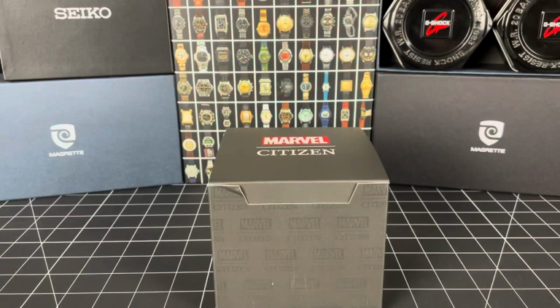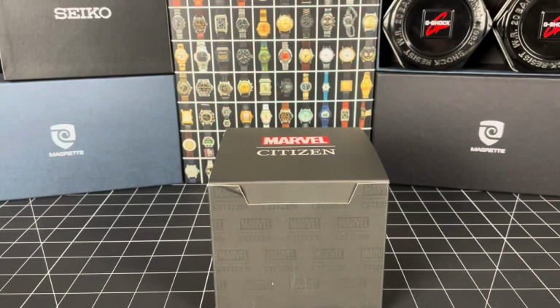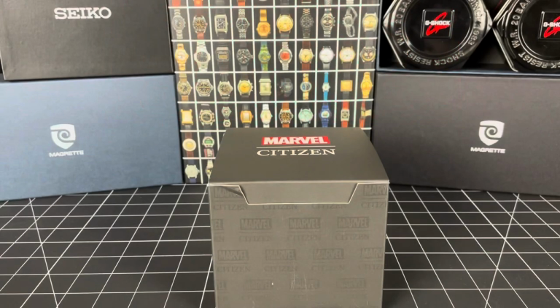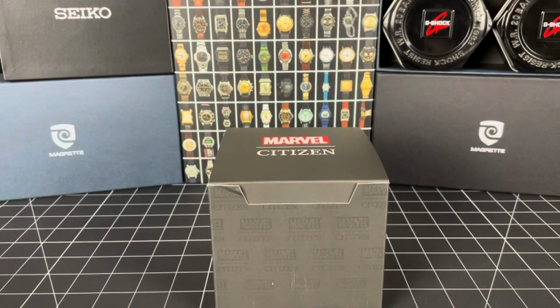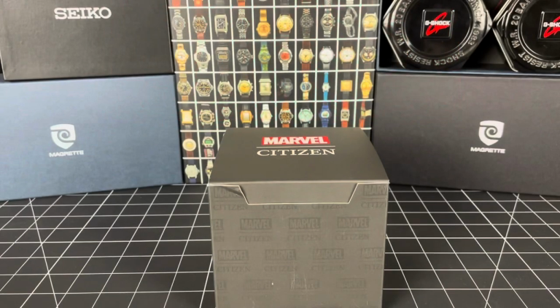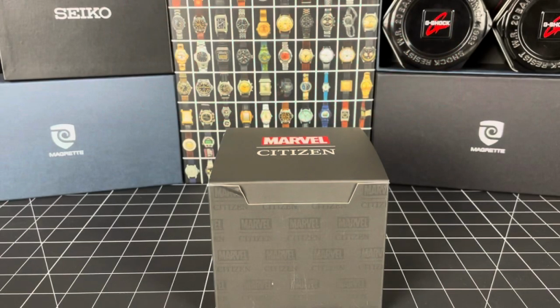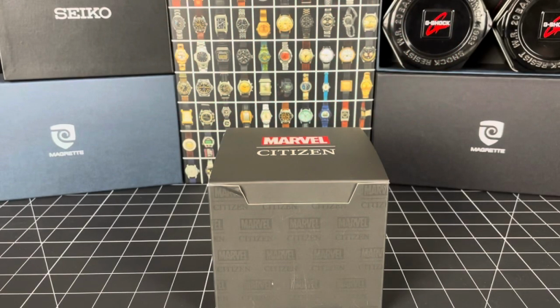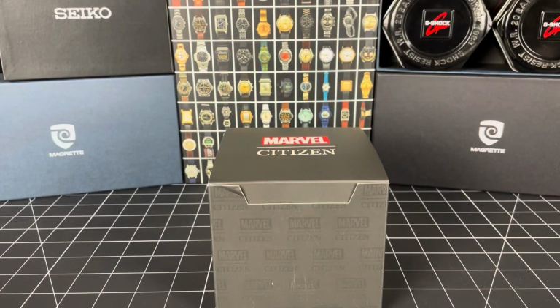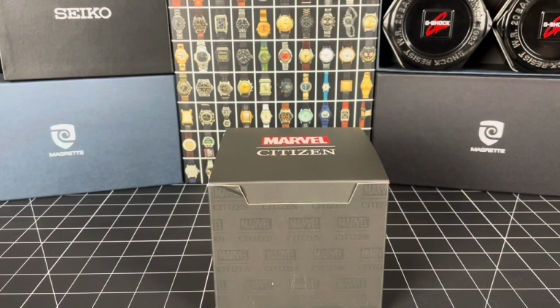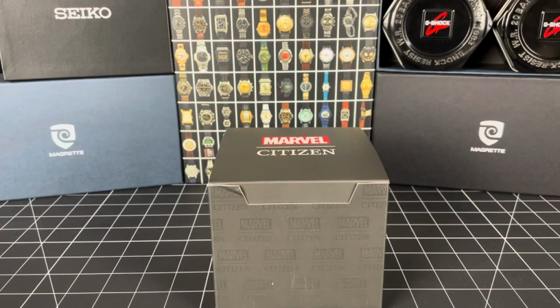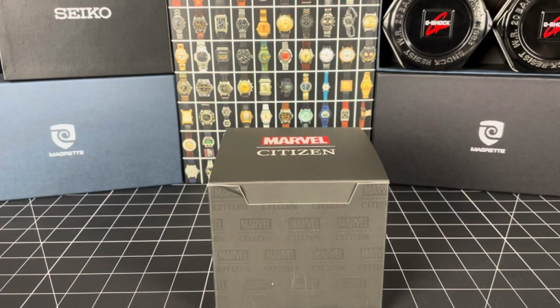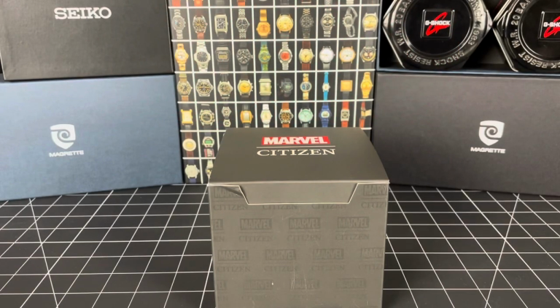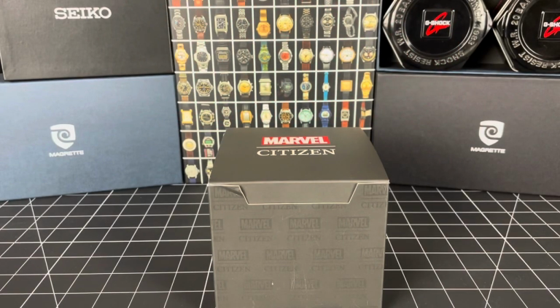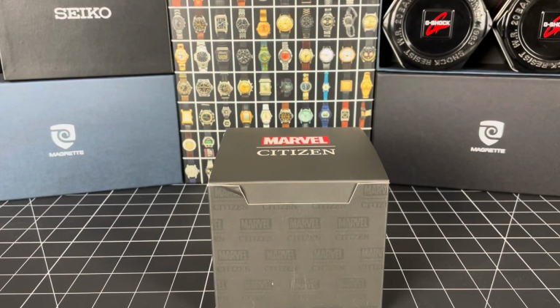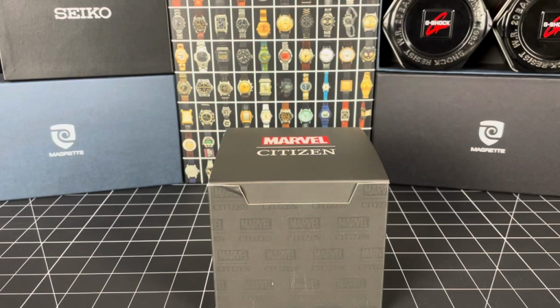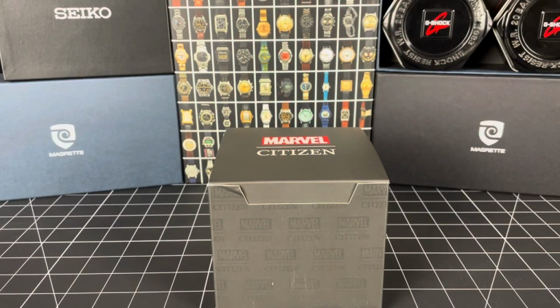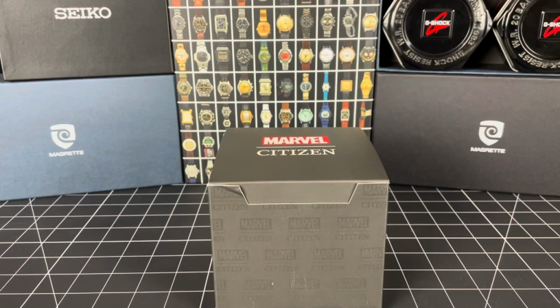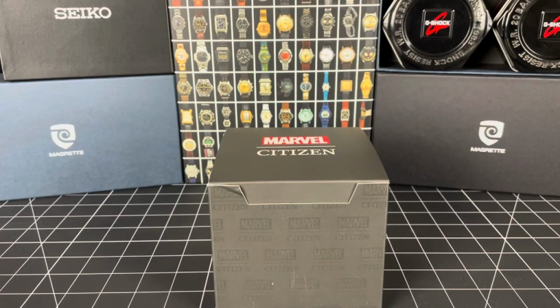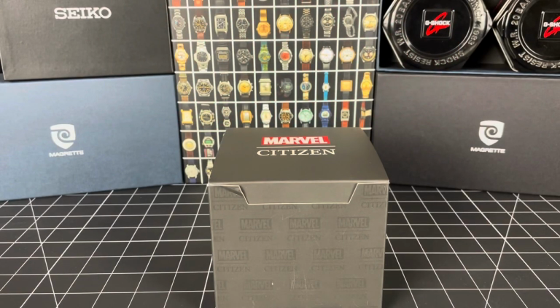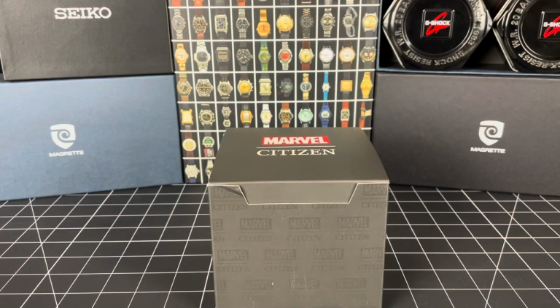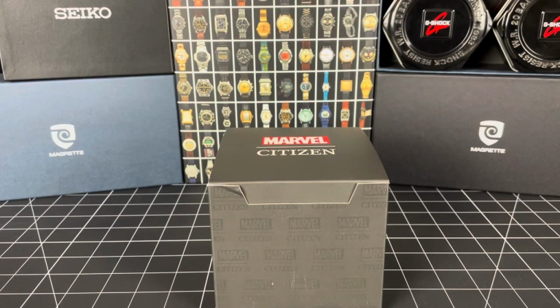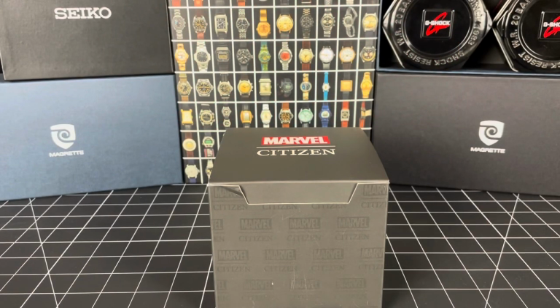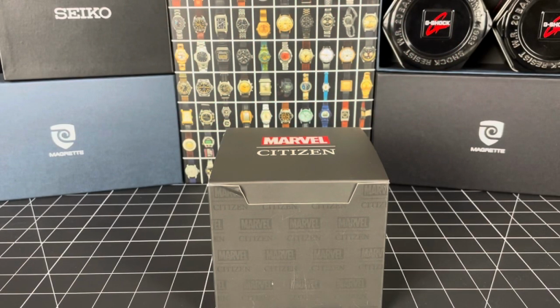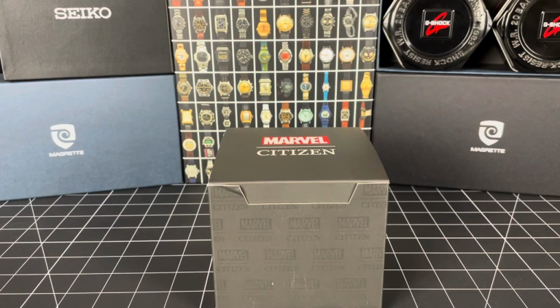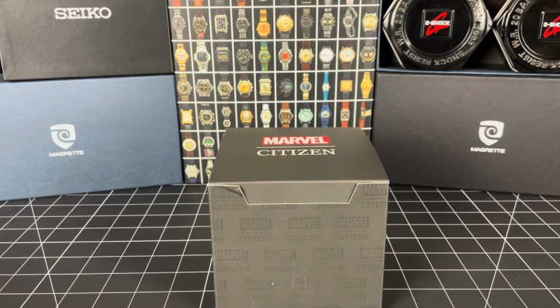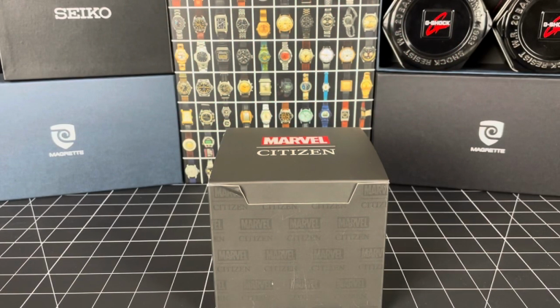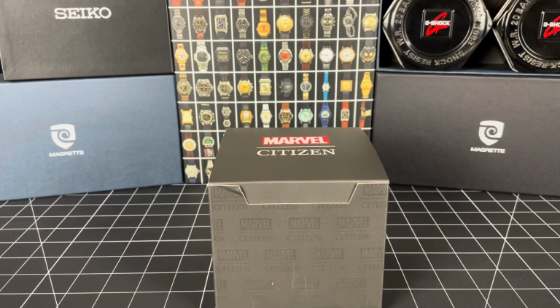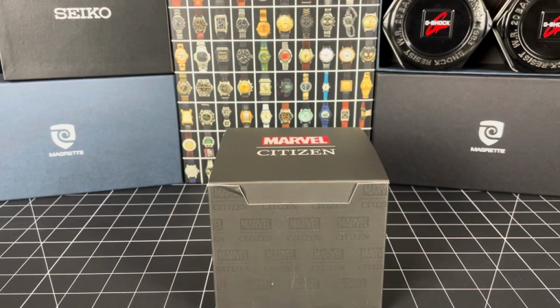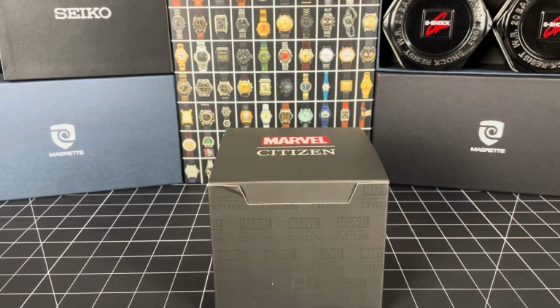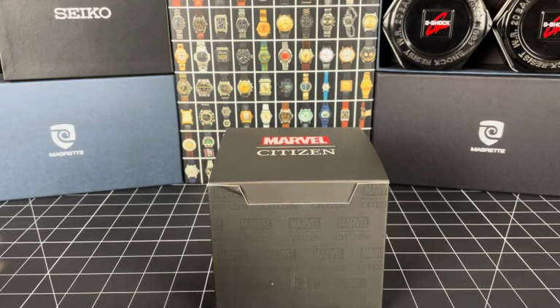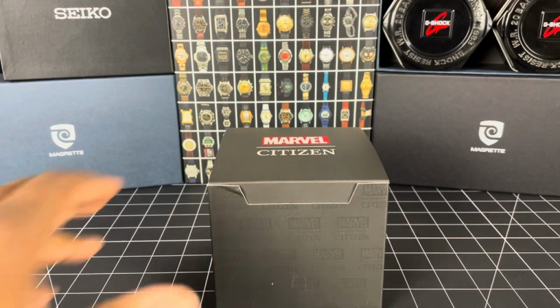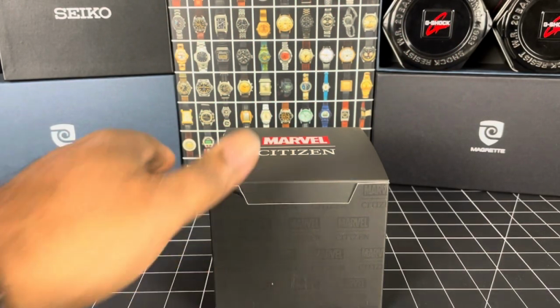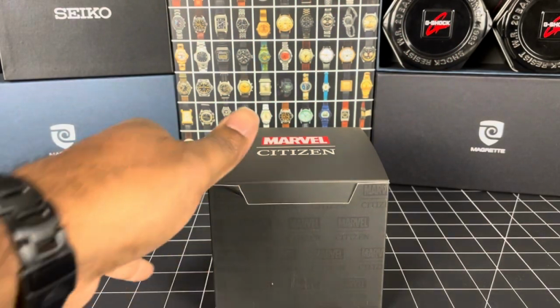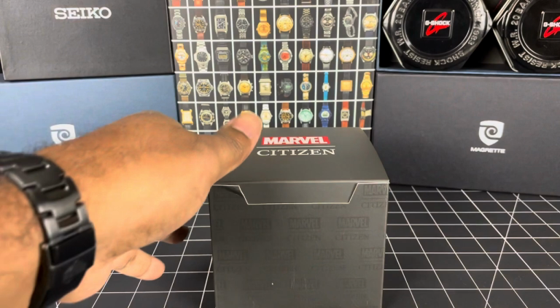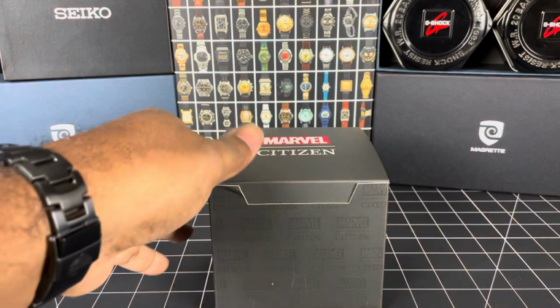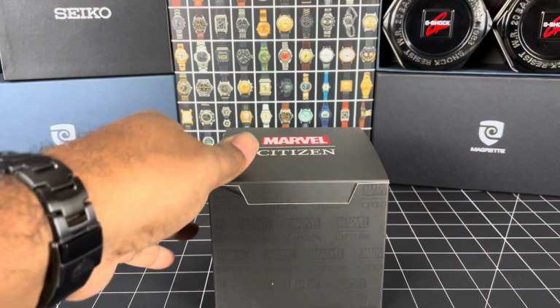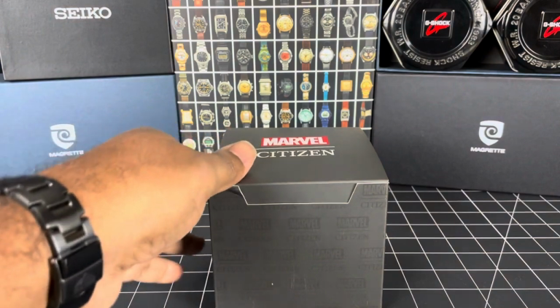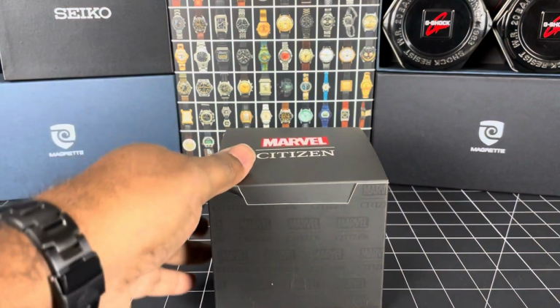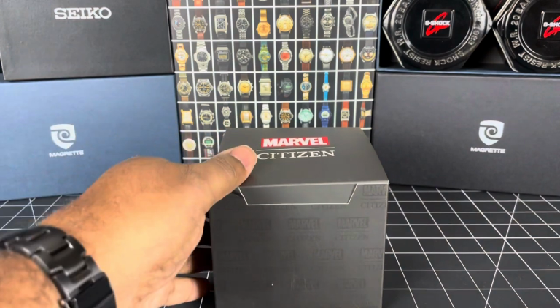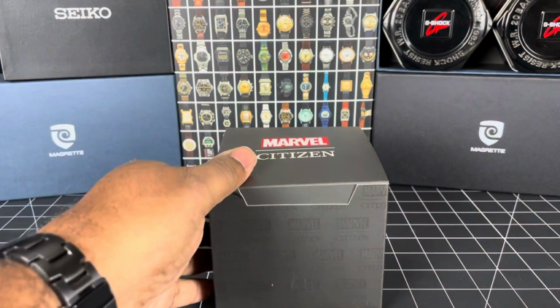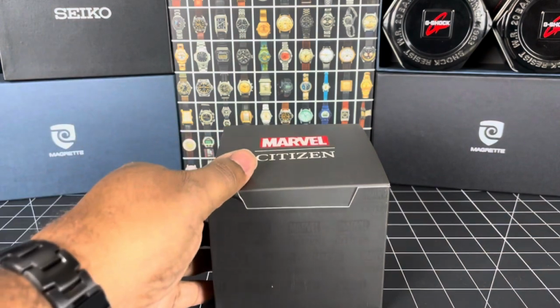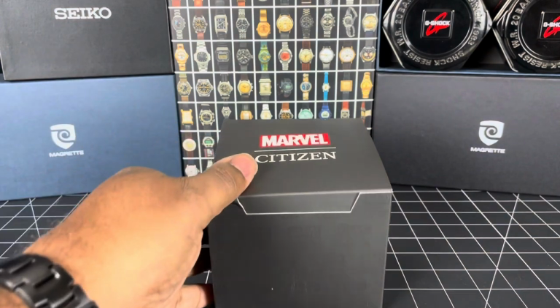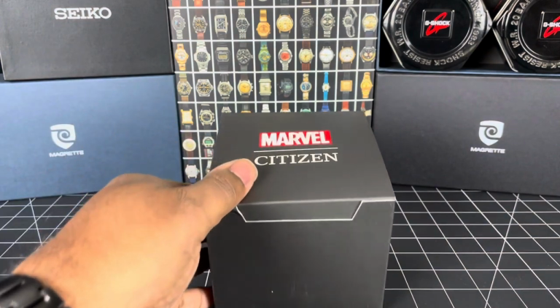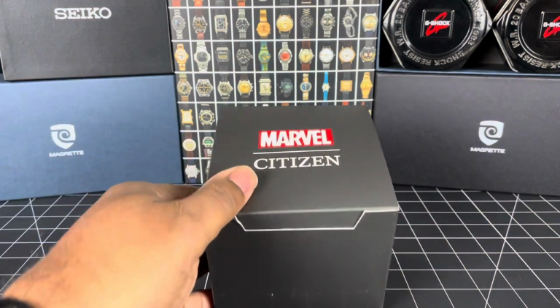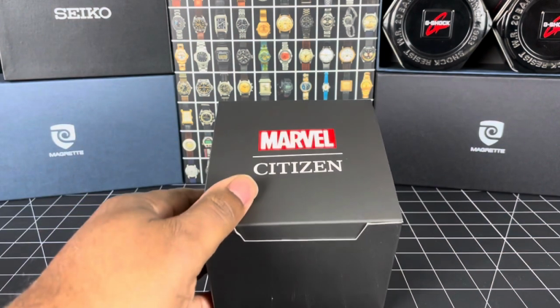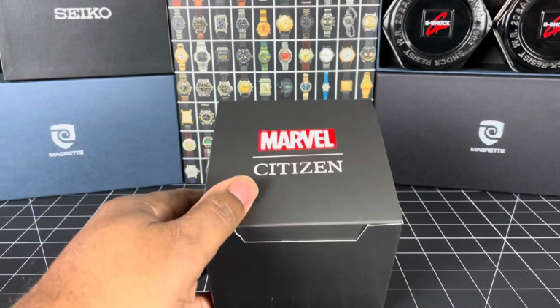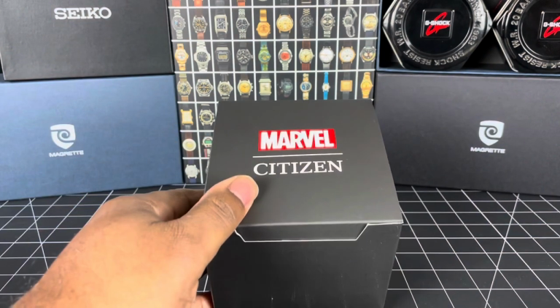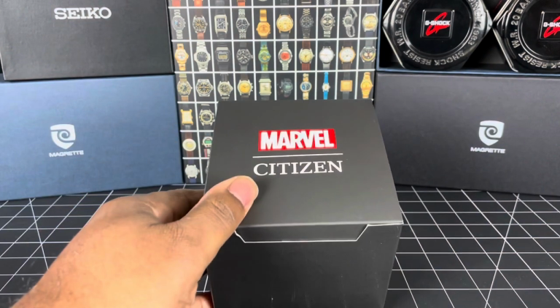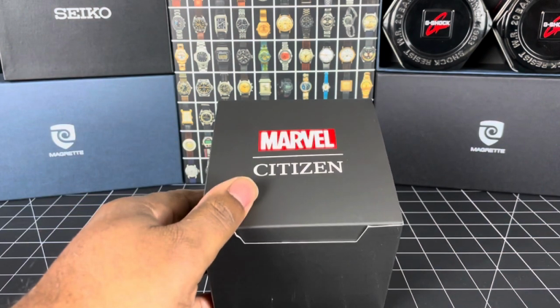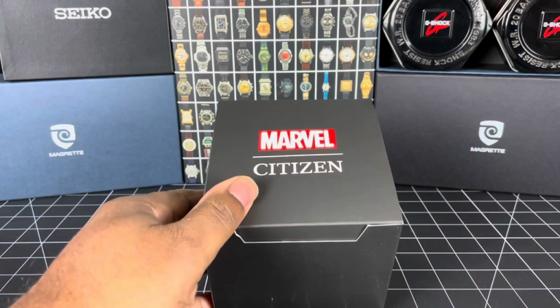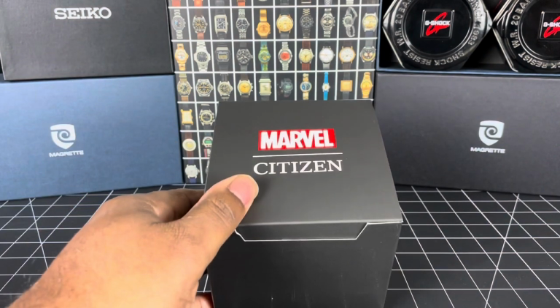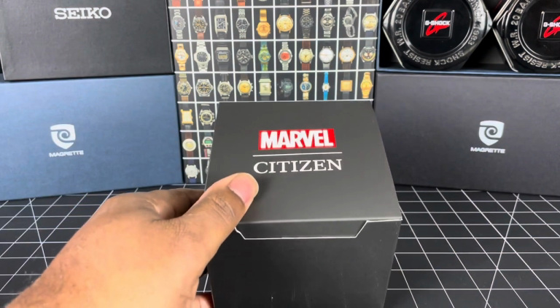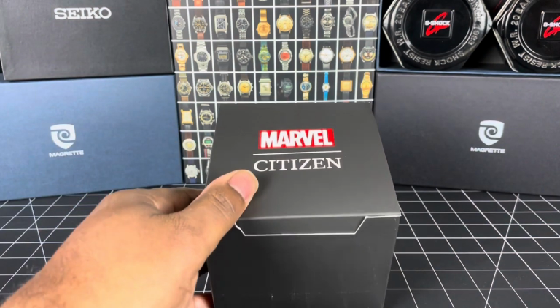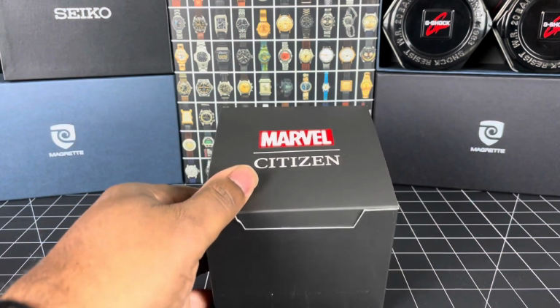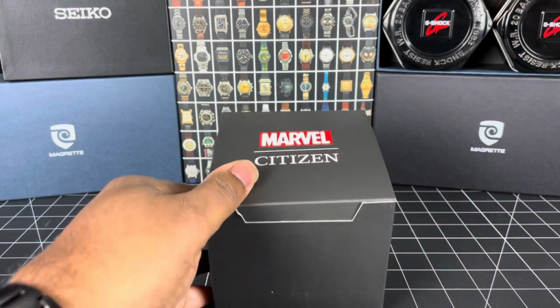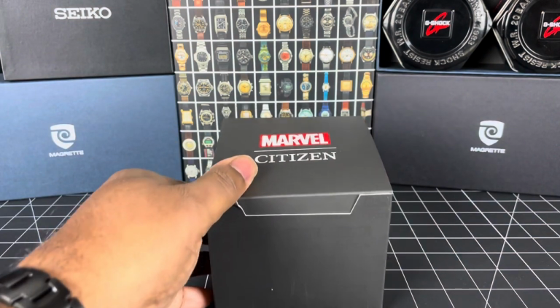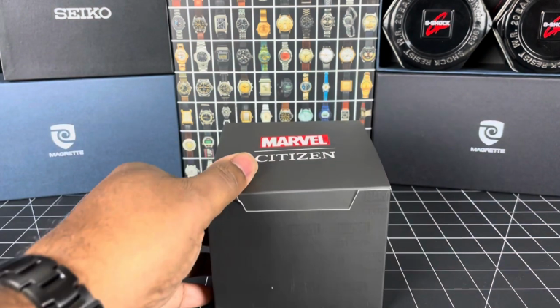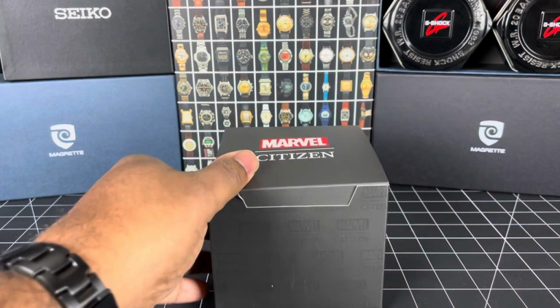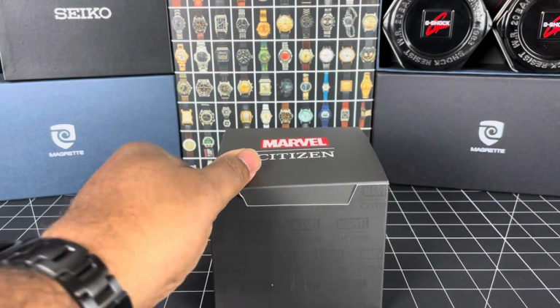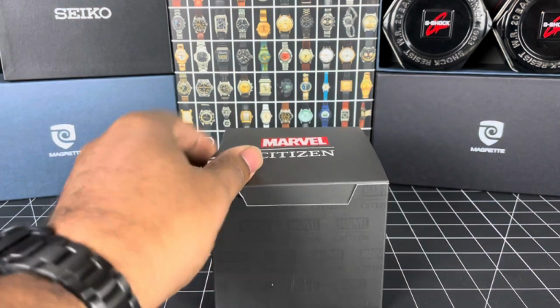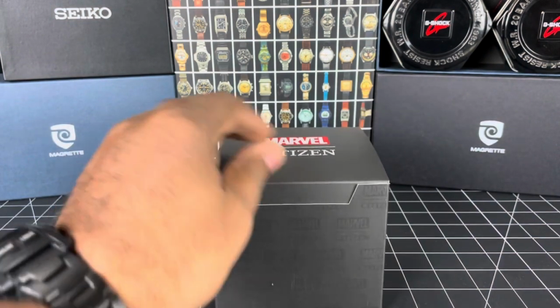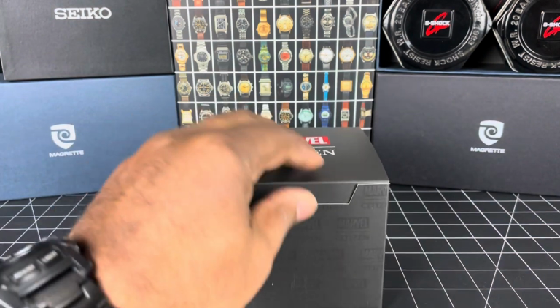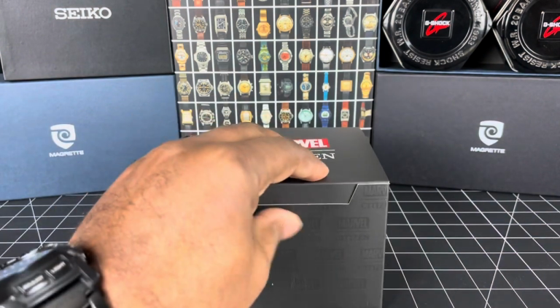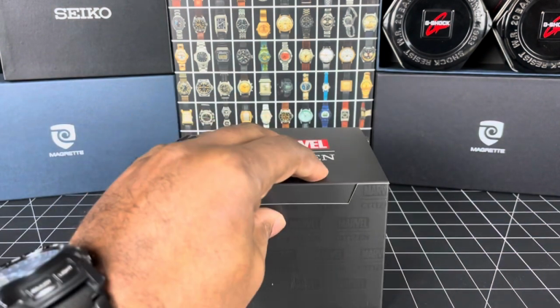Welcome guys, it's Mike and I have another Marvel Citizen watch for you today.